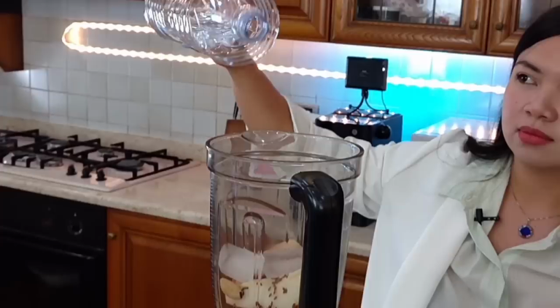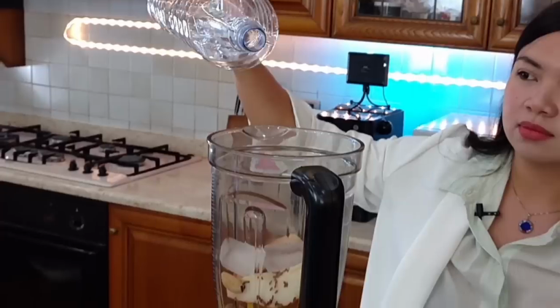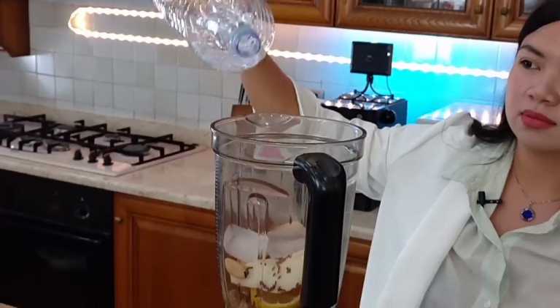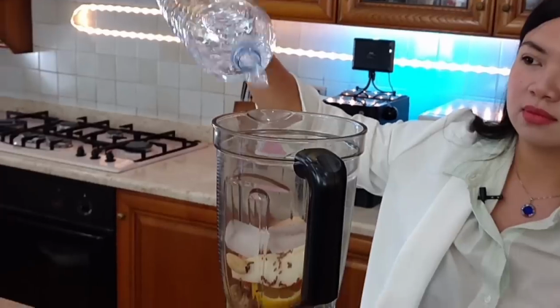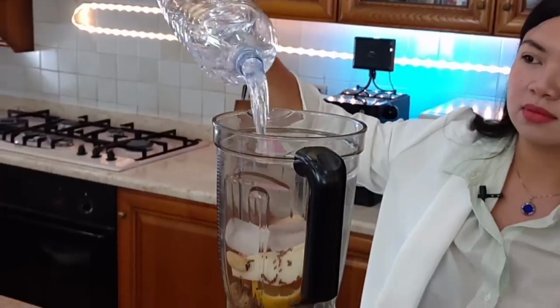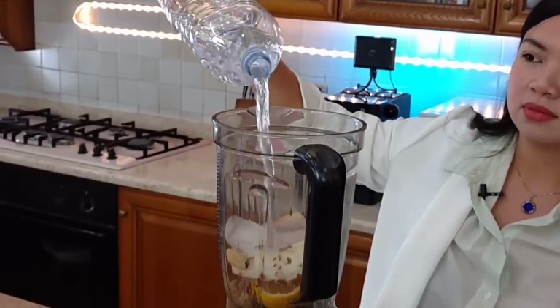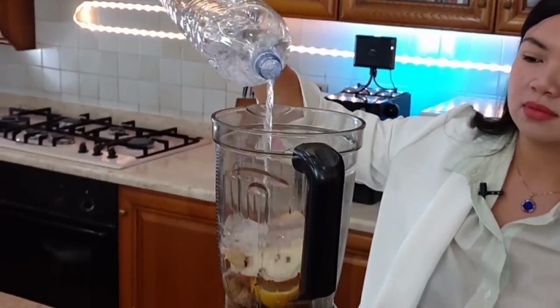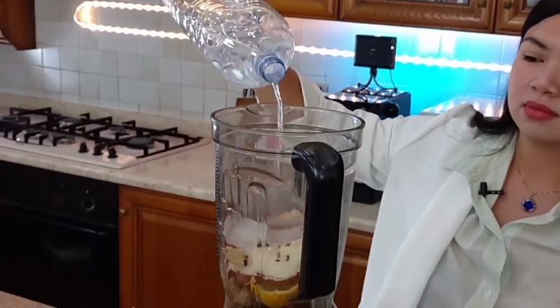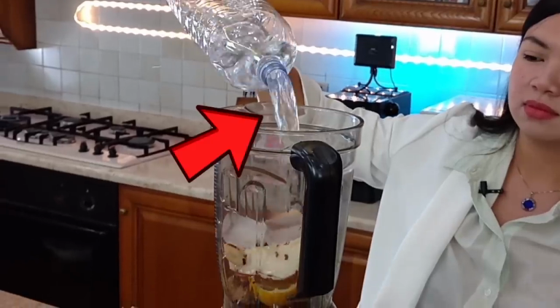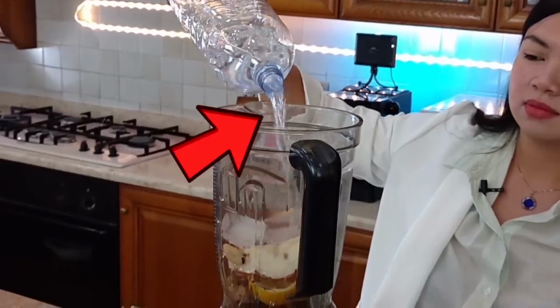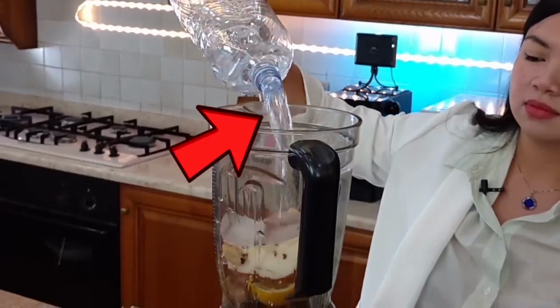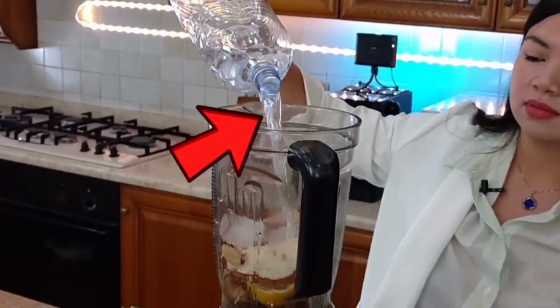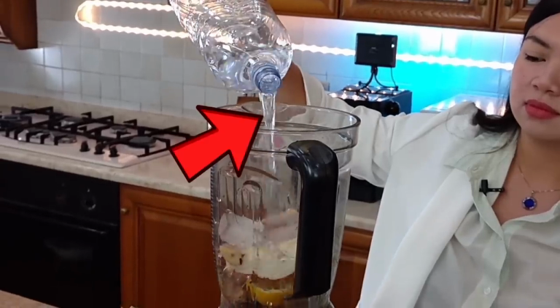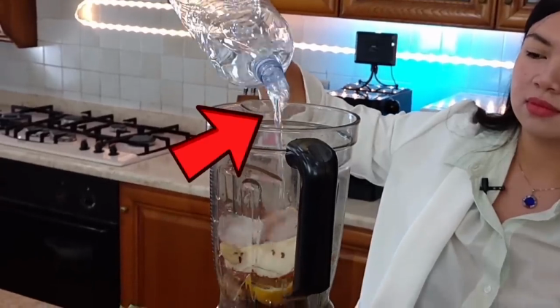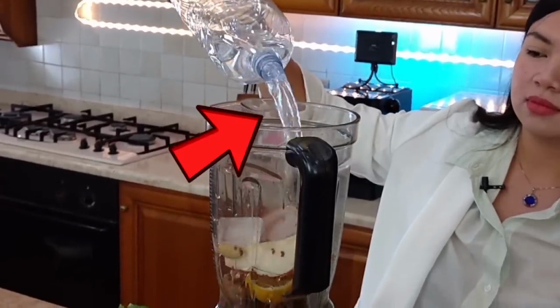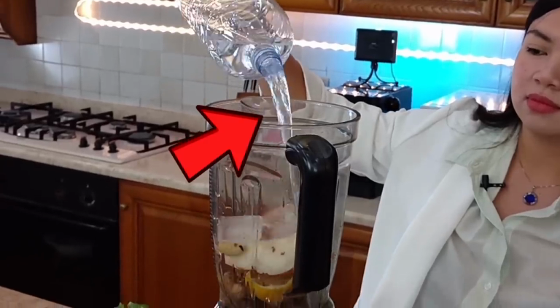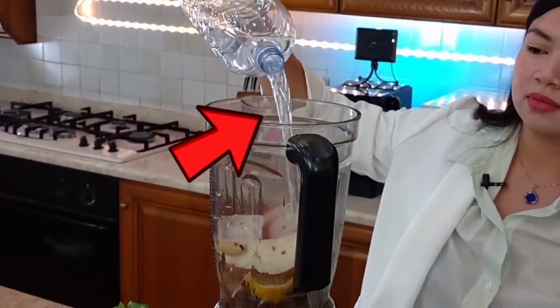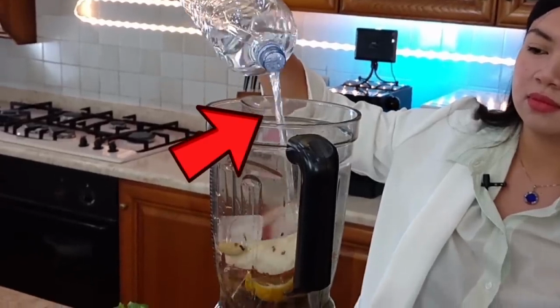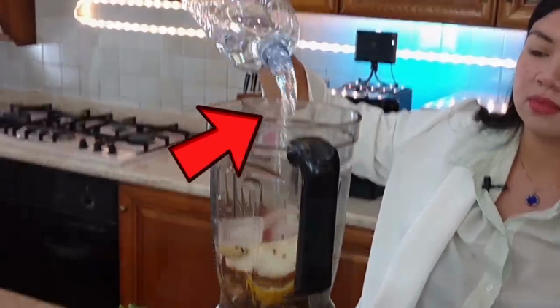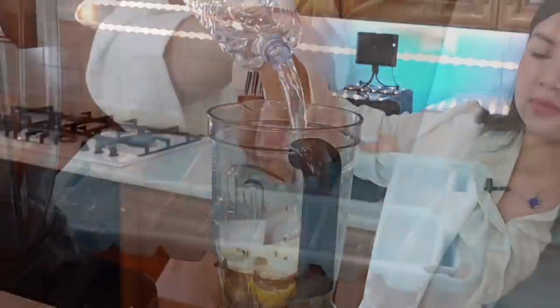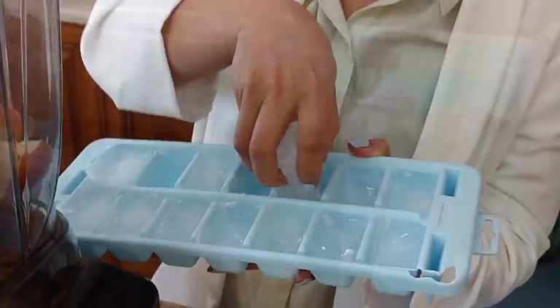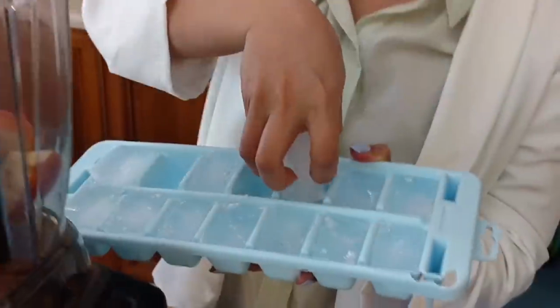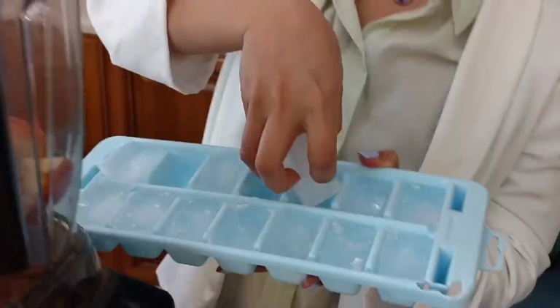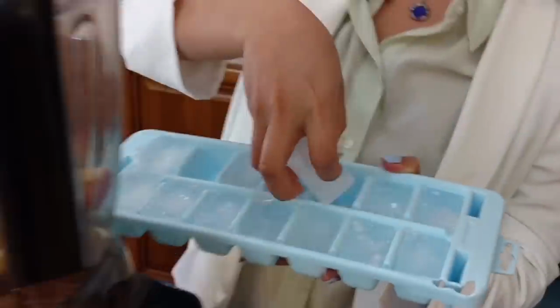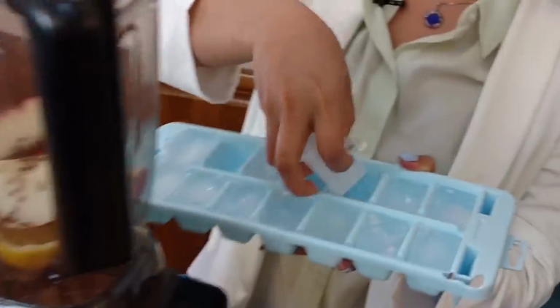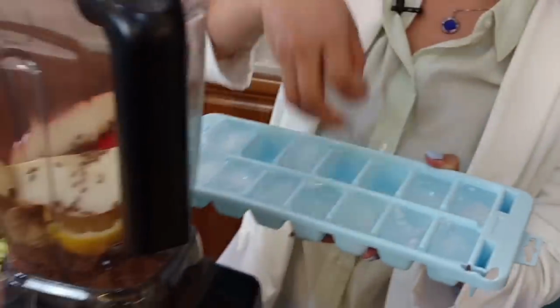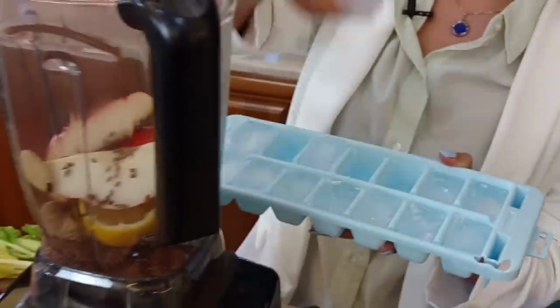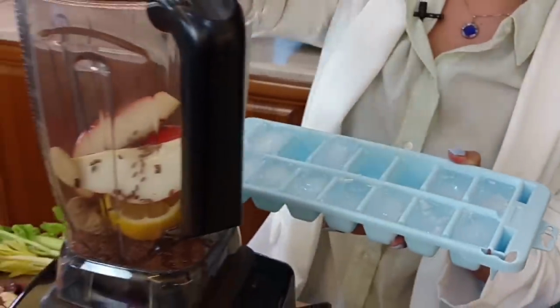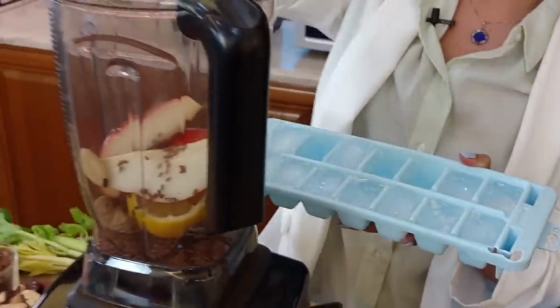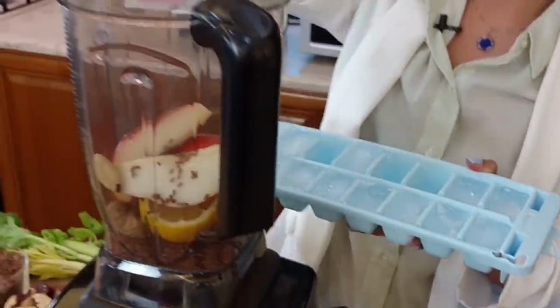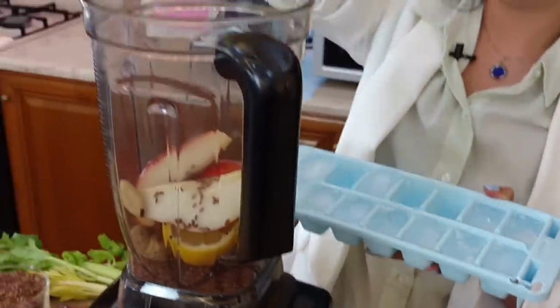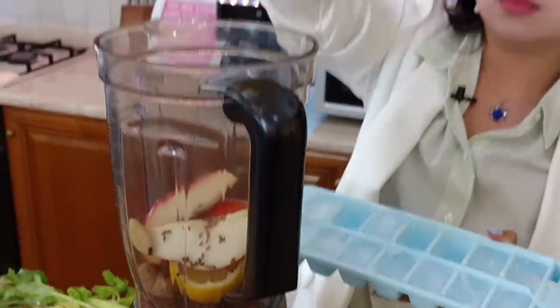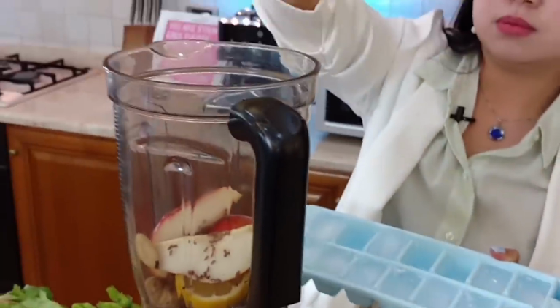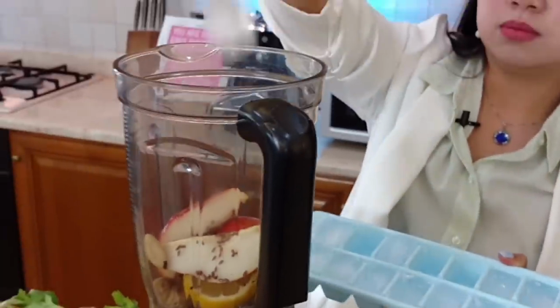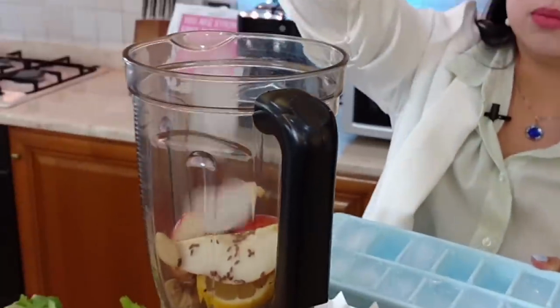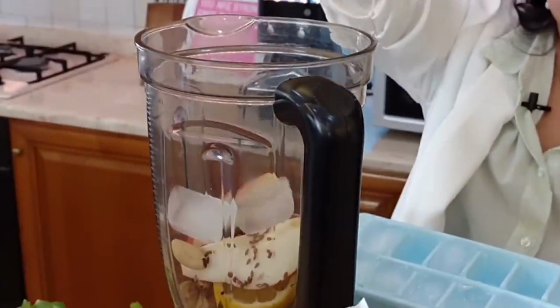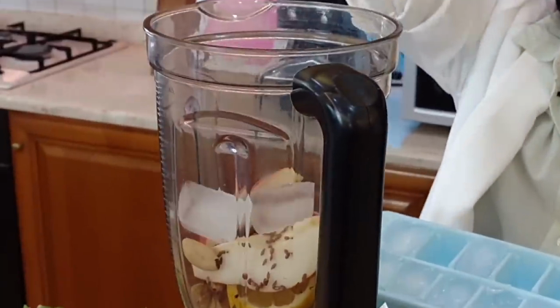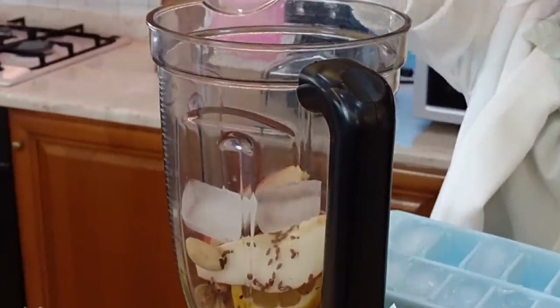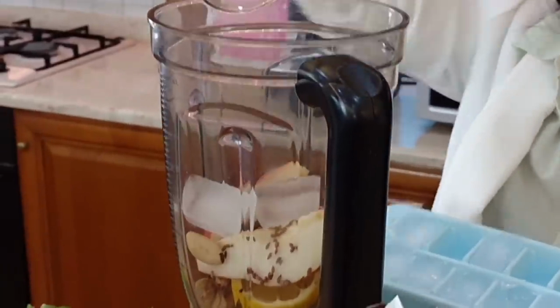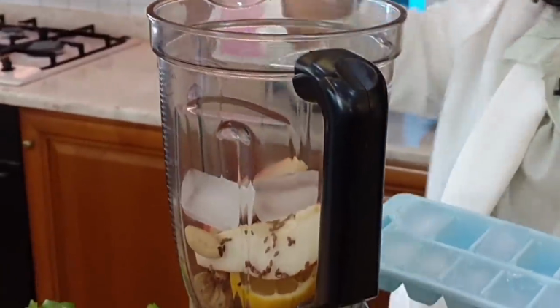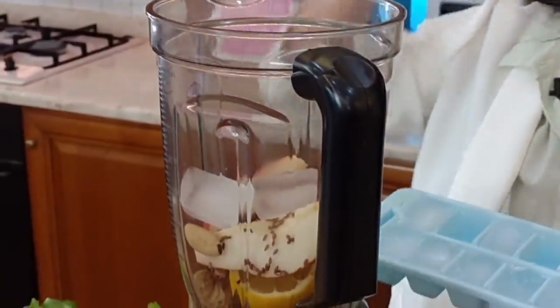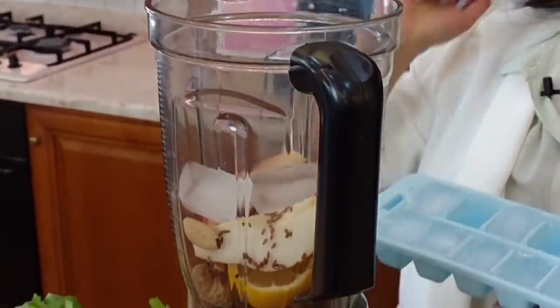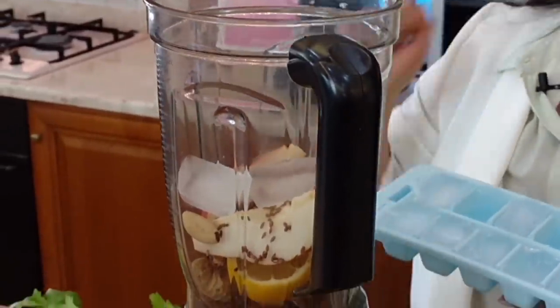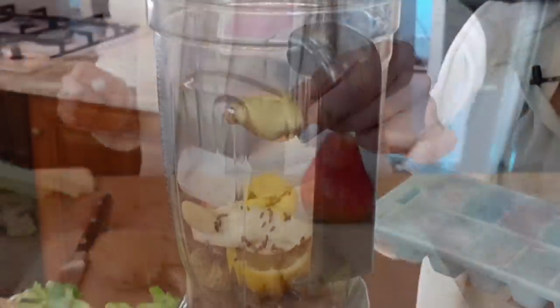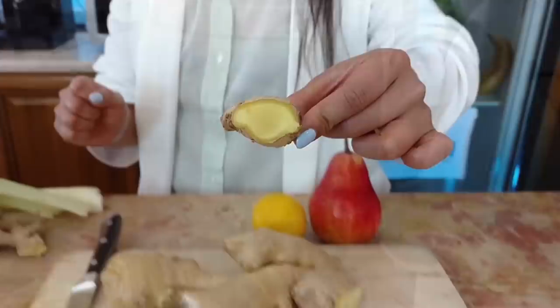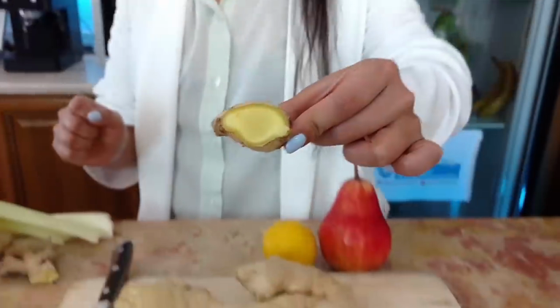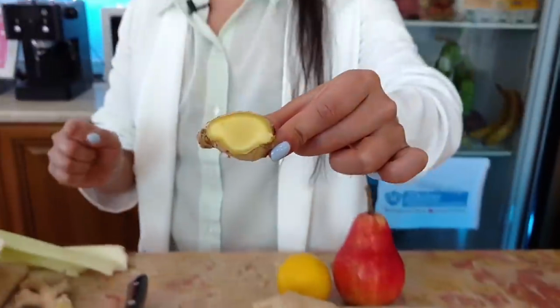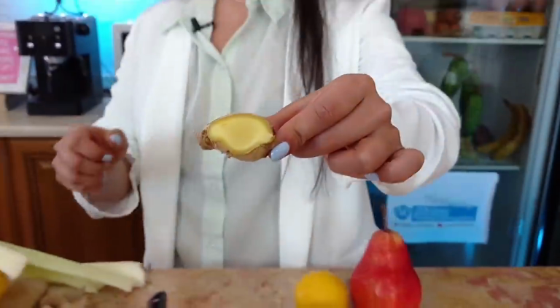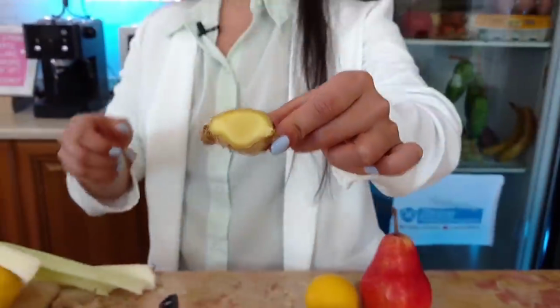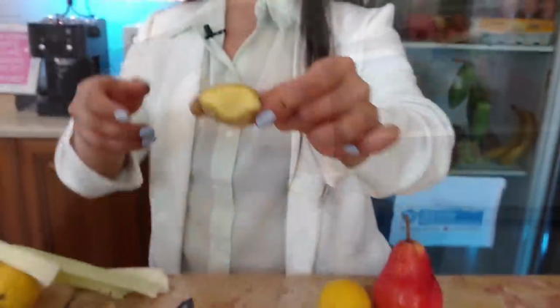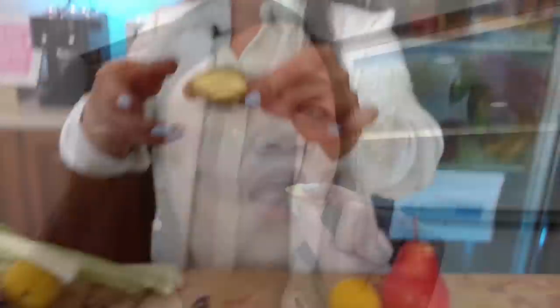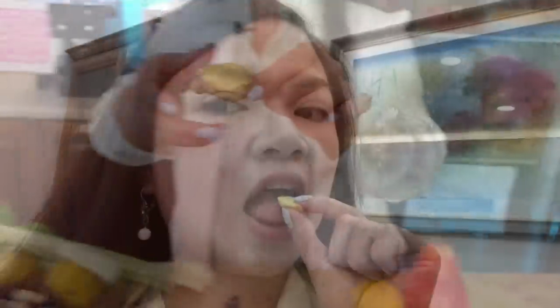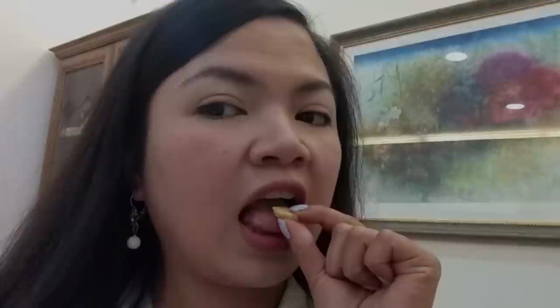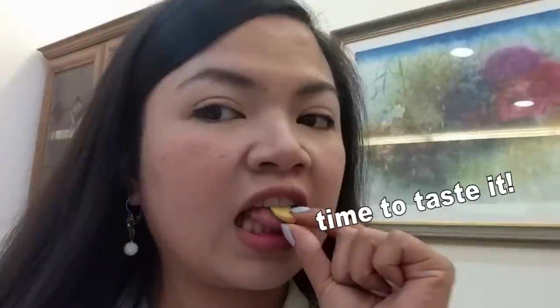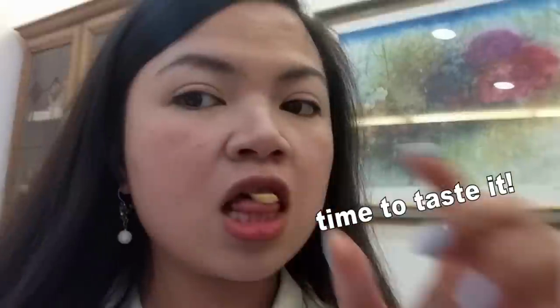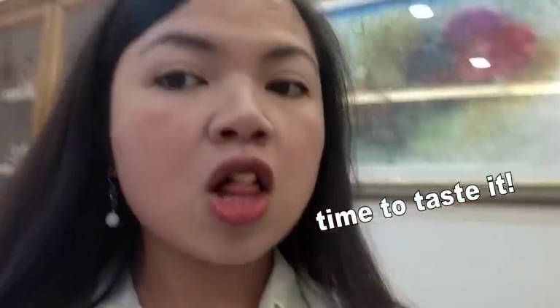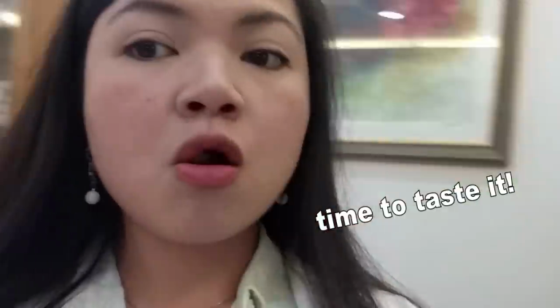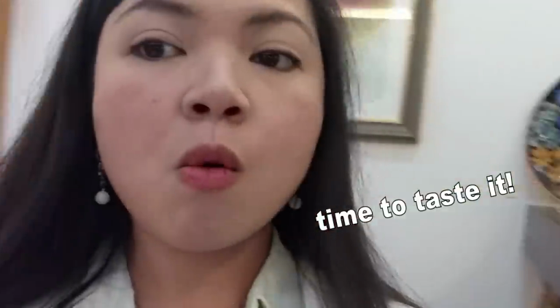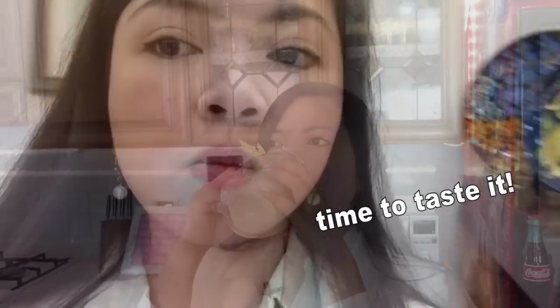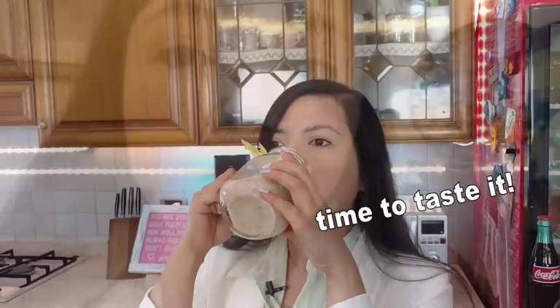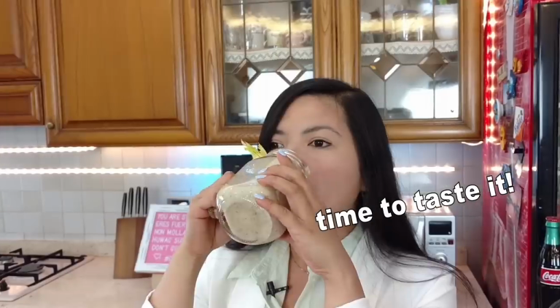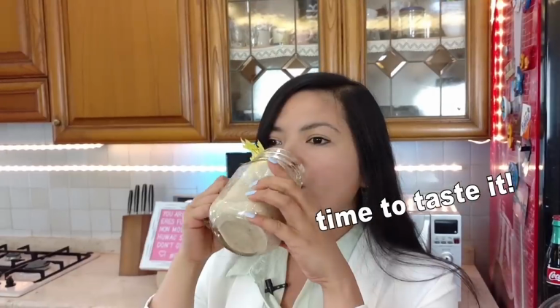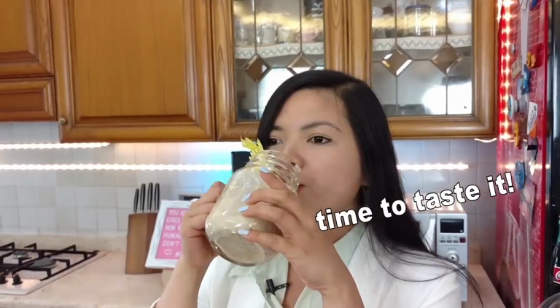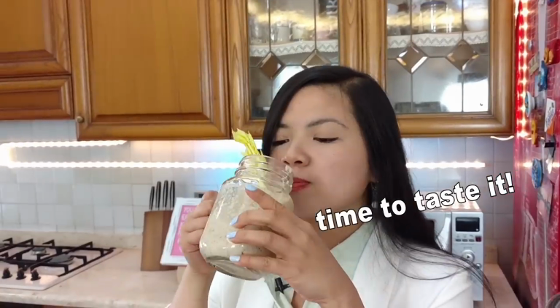Let's add just enough water for the blender to work and don't forget to add a couple of ice cubes. Time to taste it.